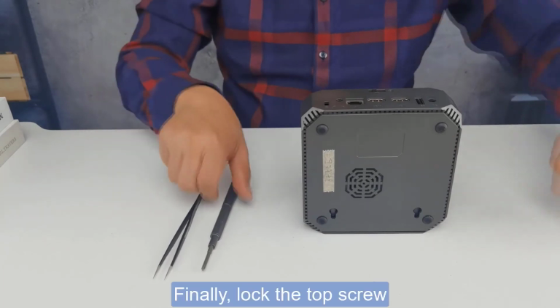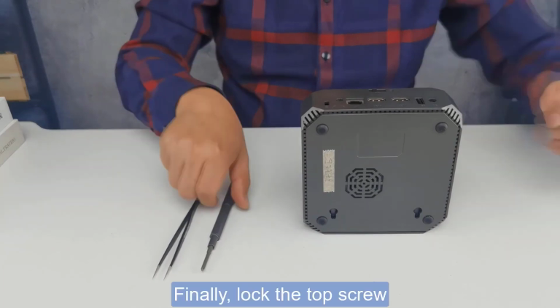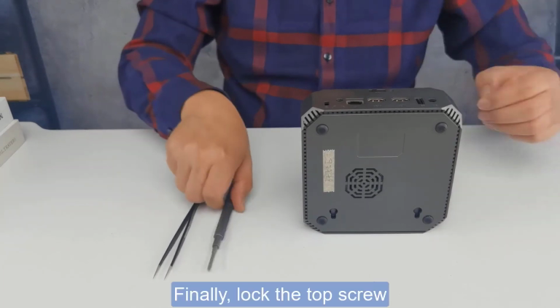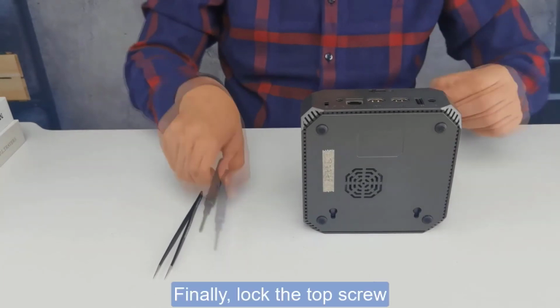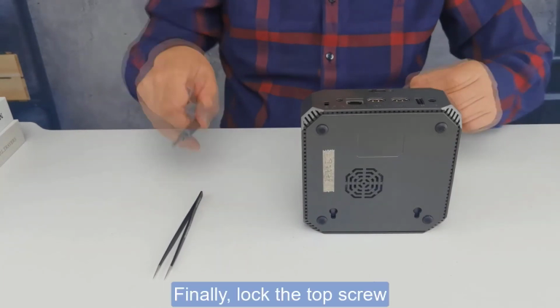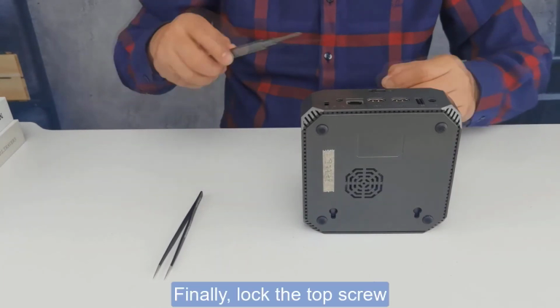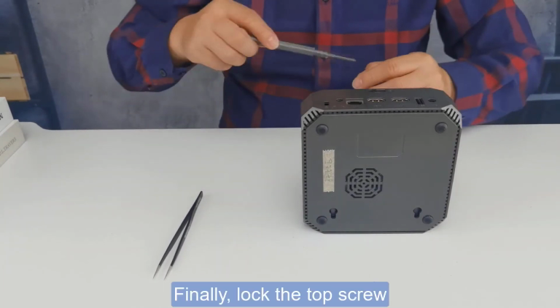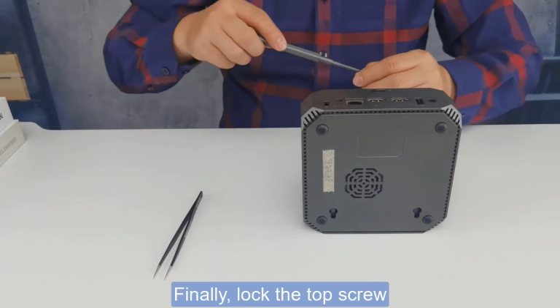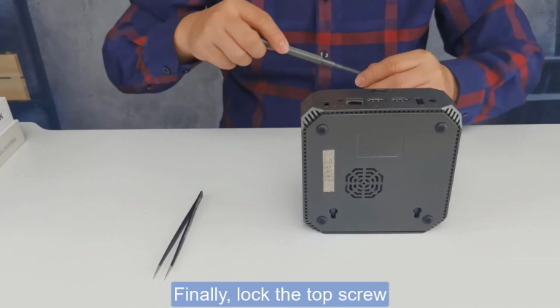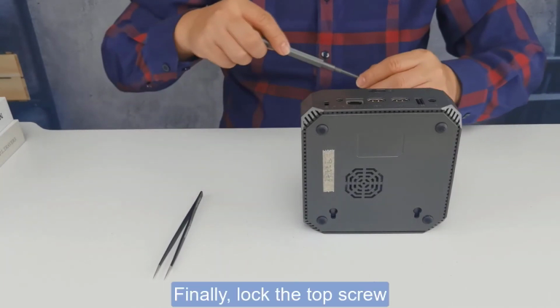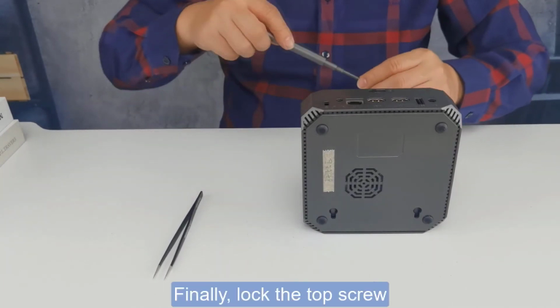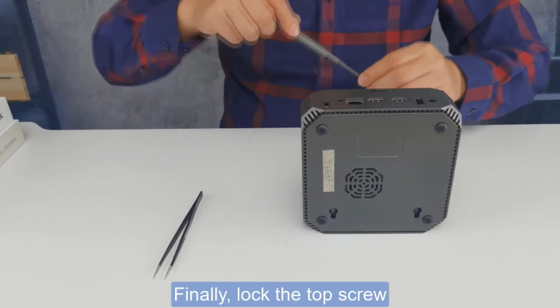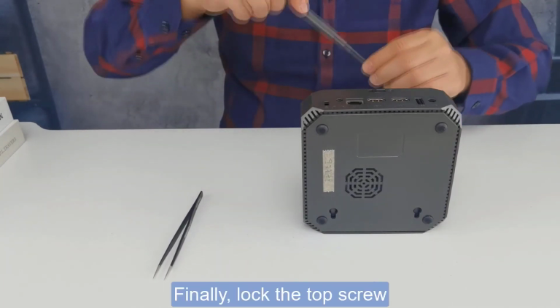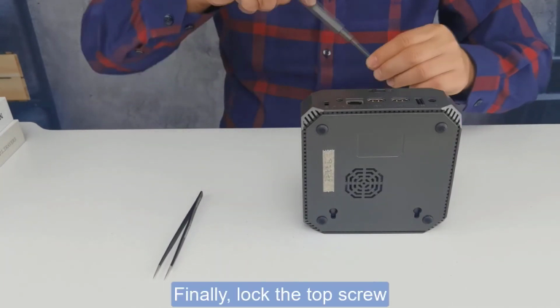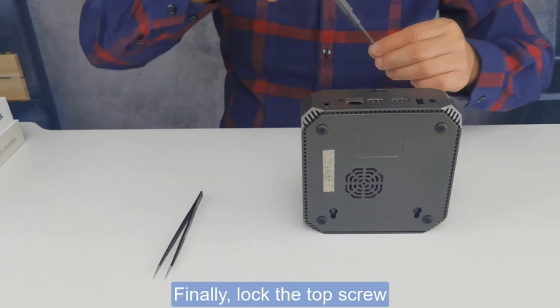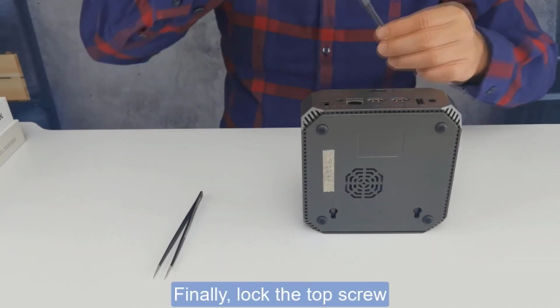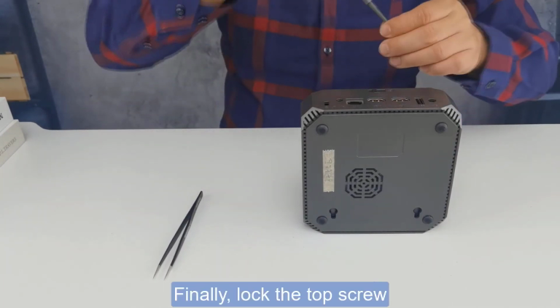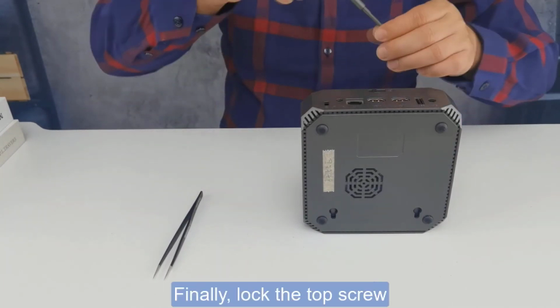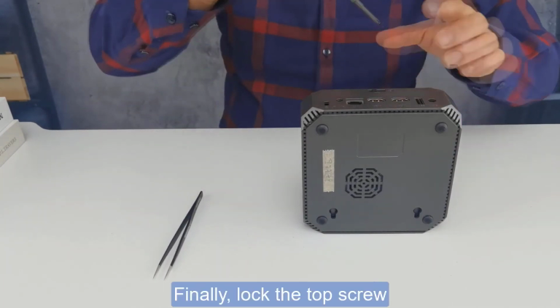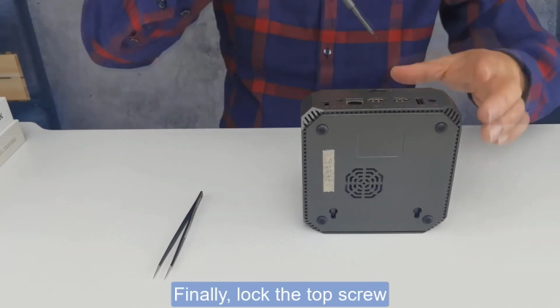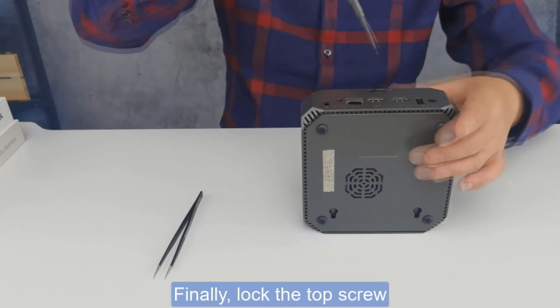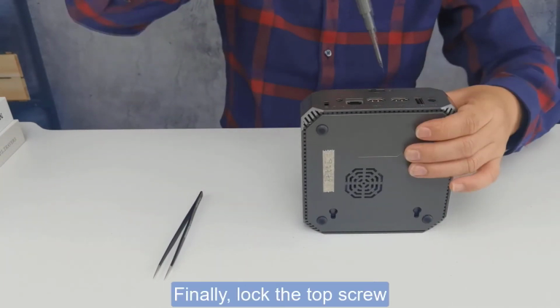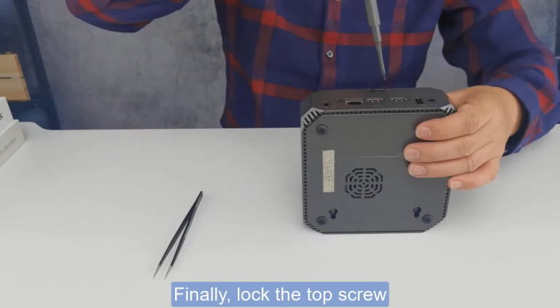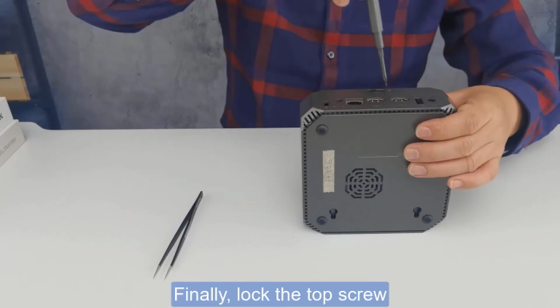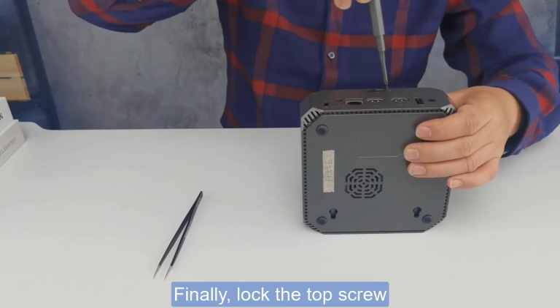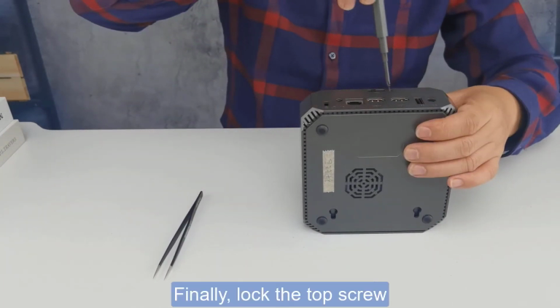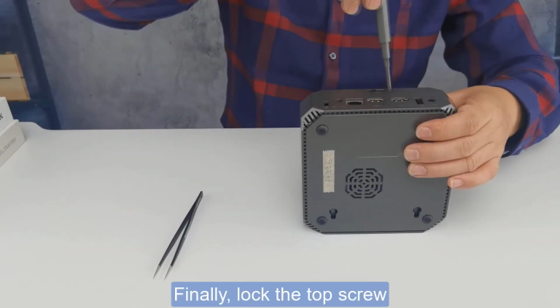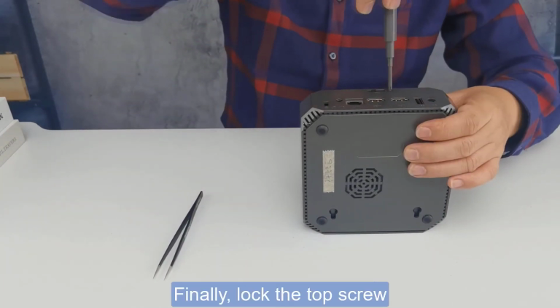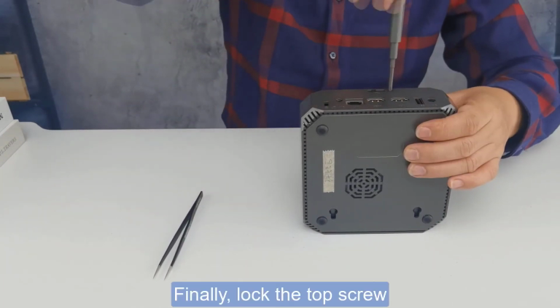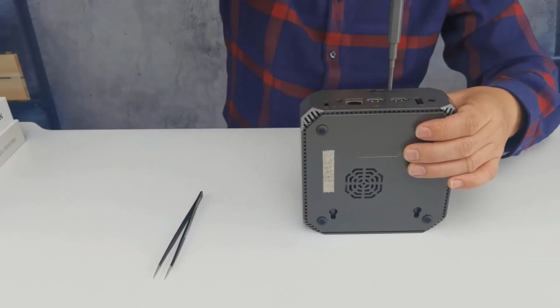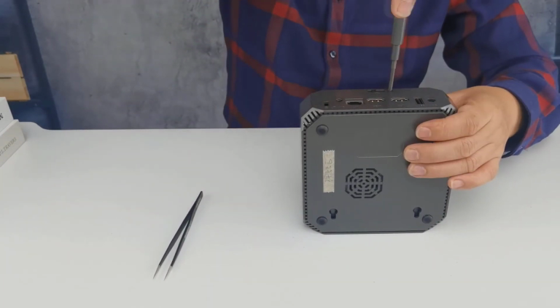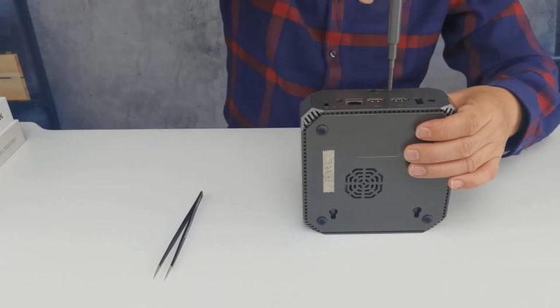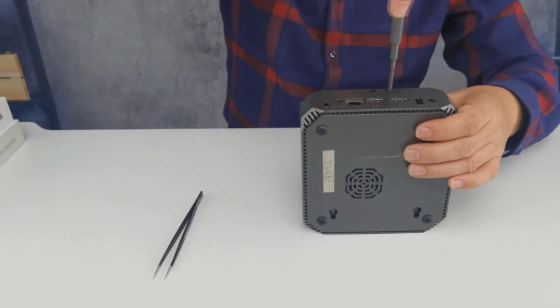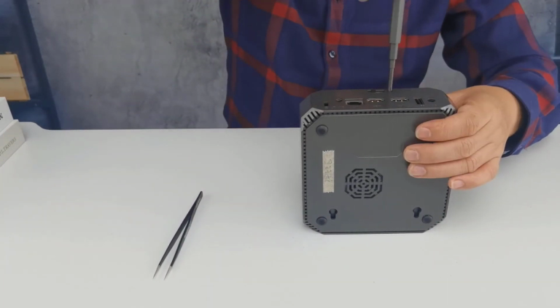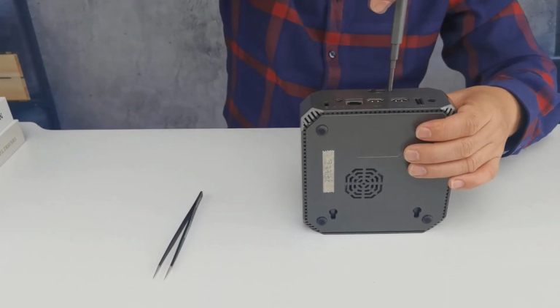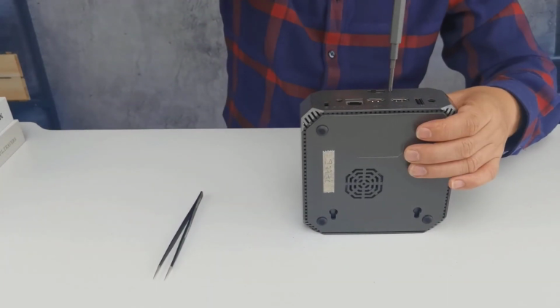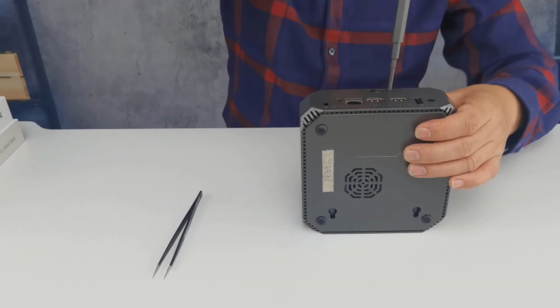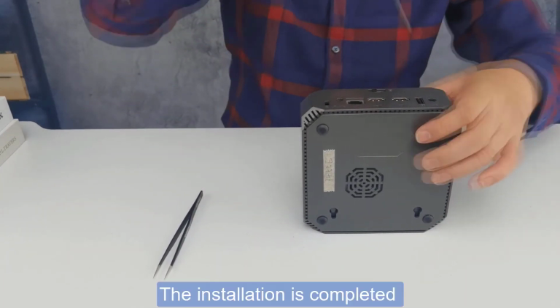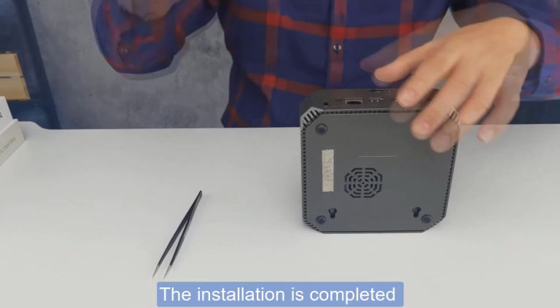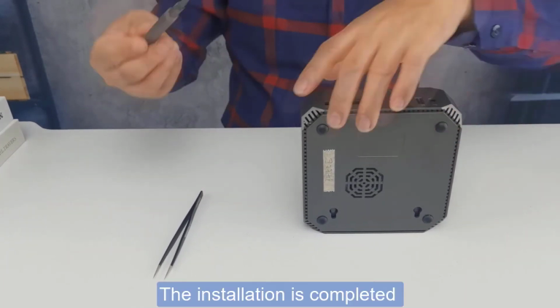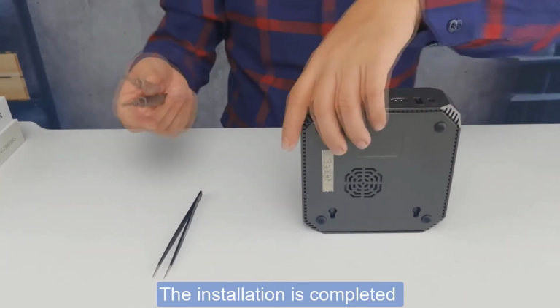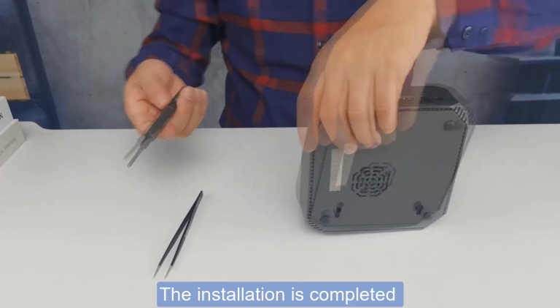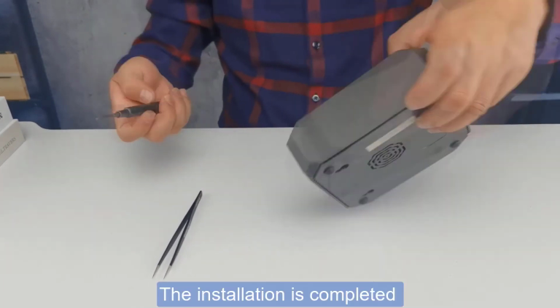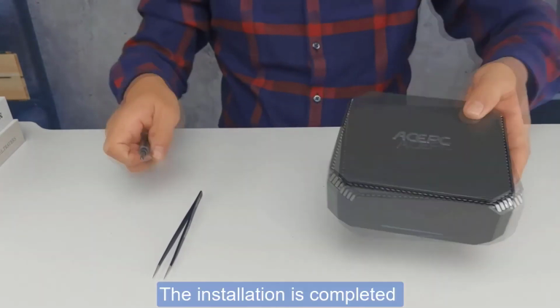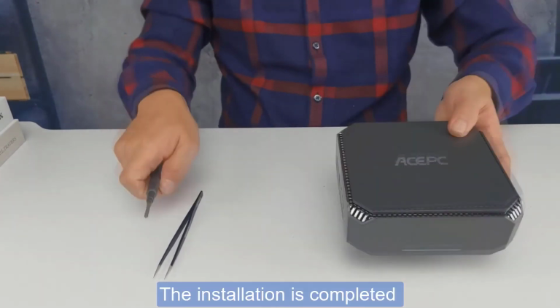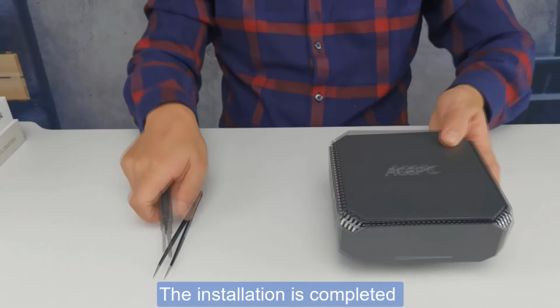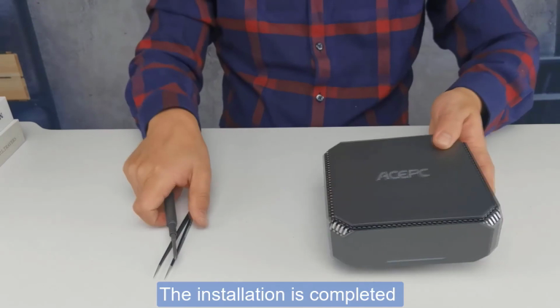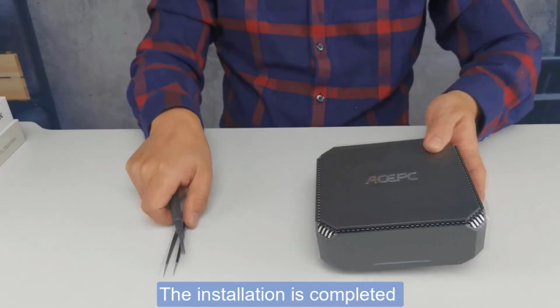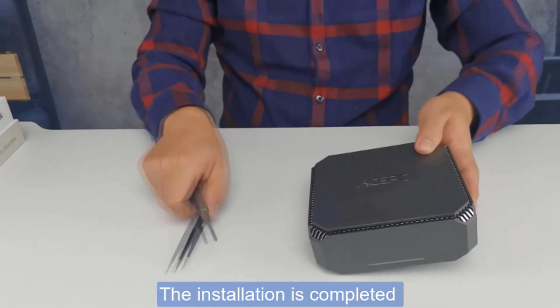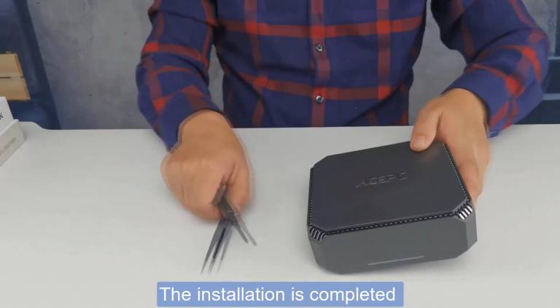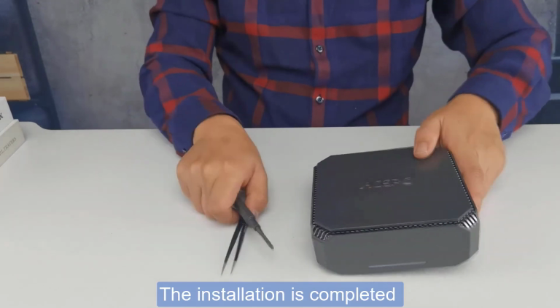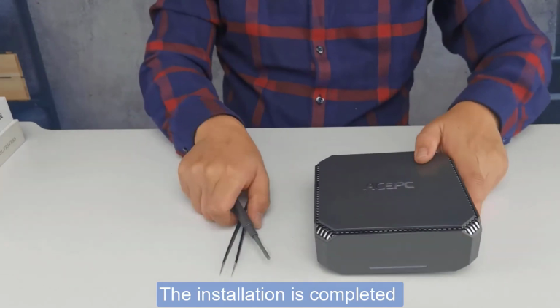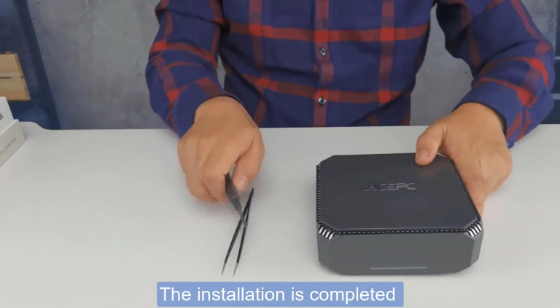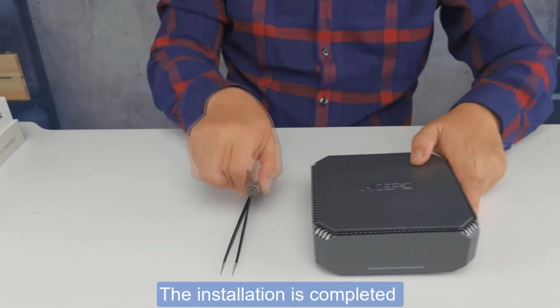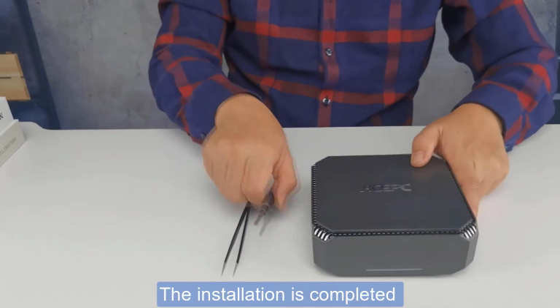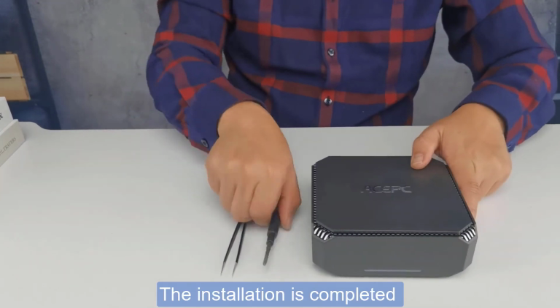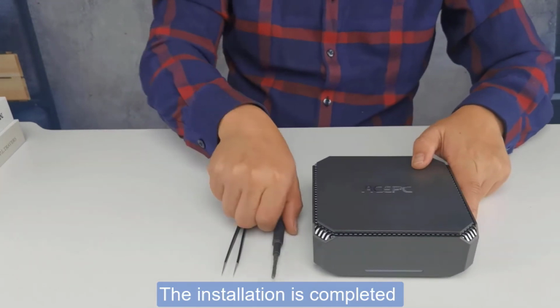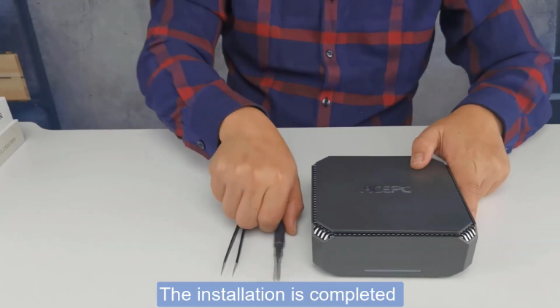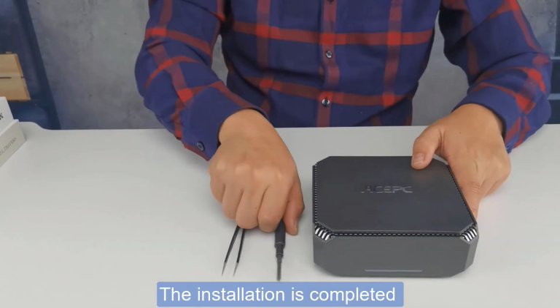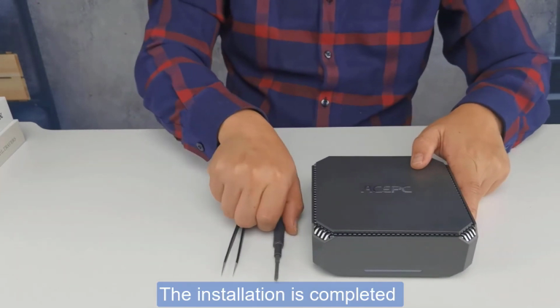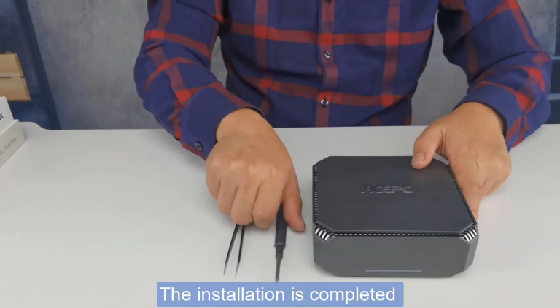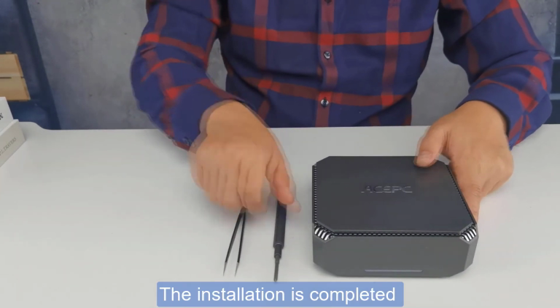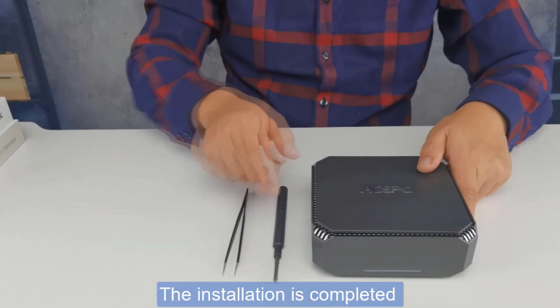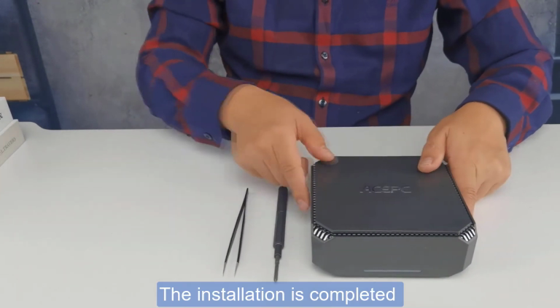Finally, lock the top screw and our installation is successfully done.